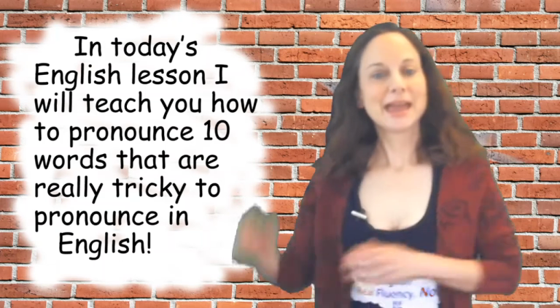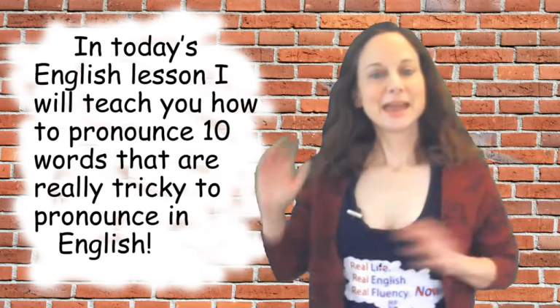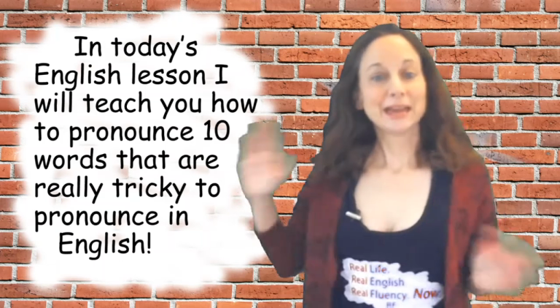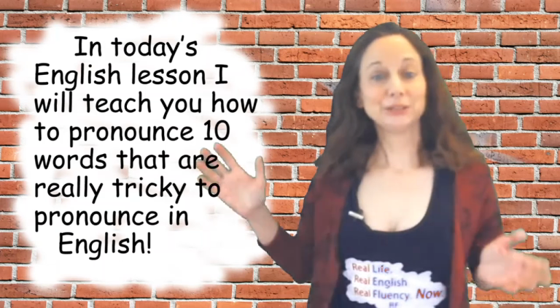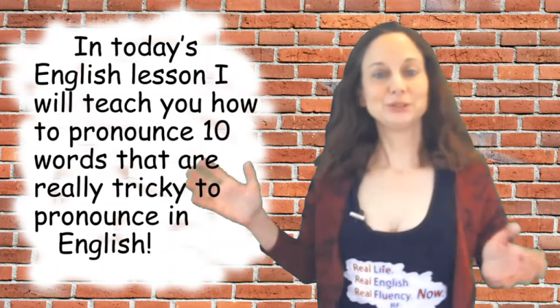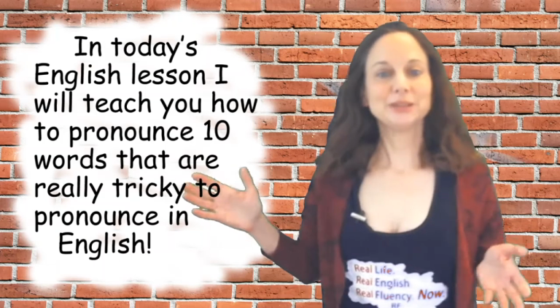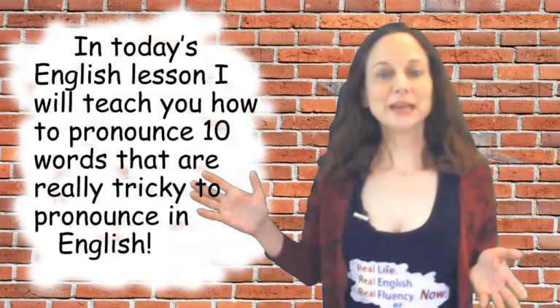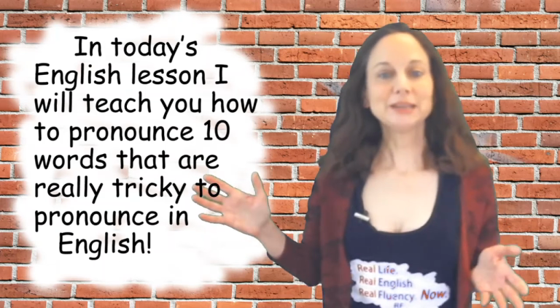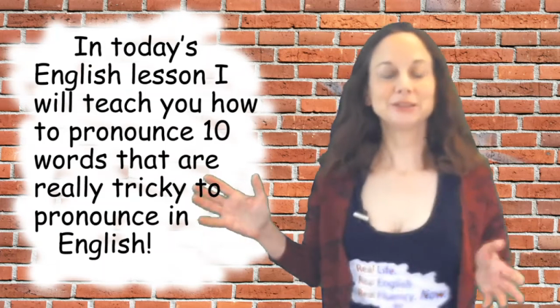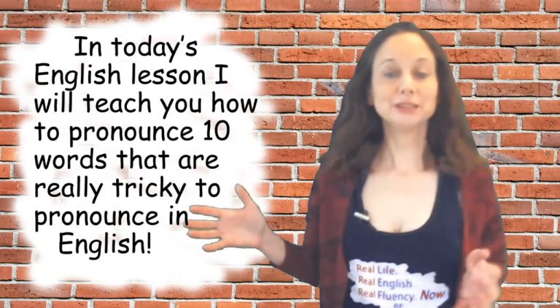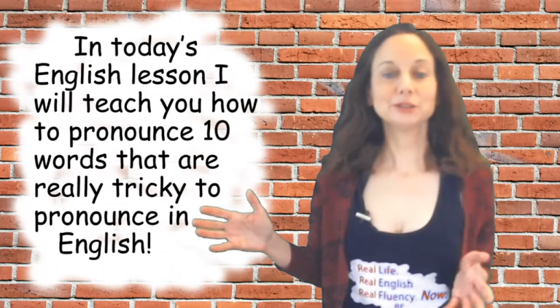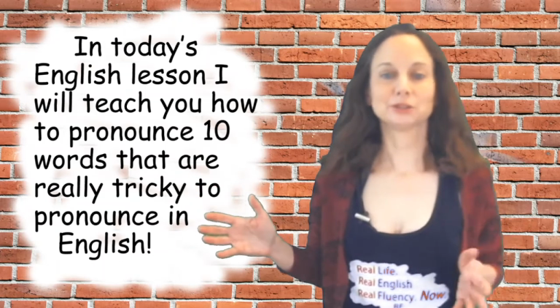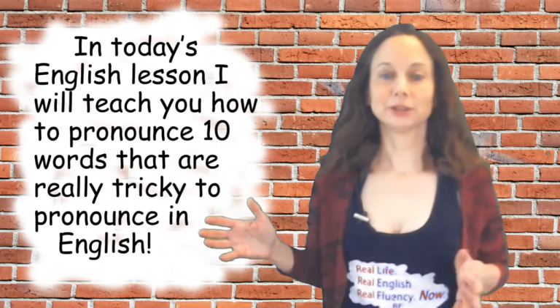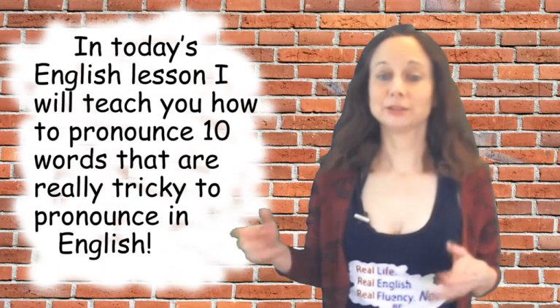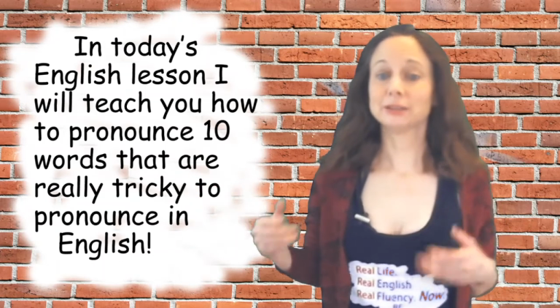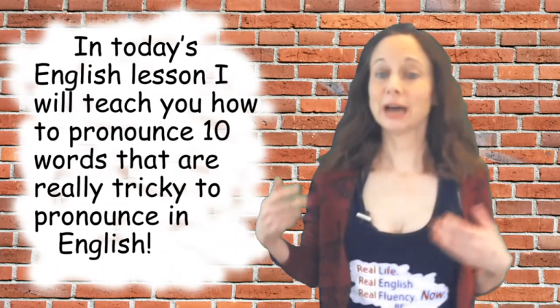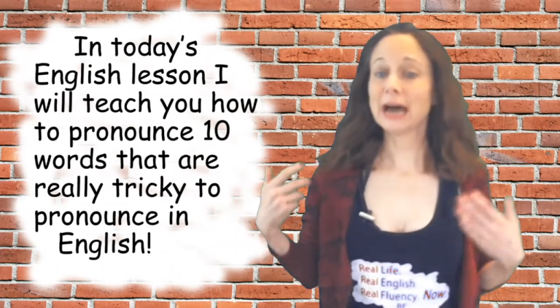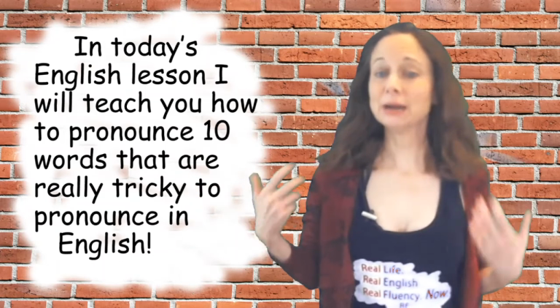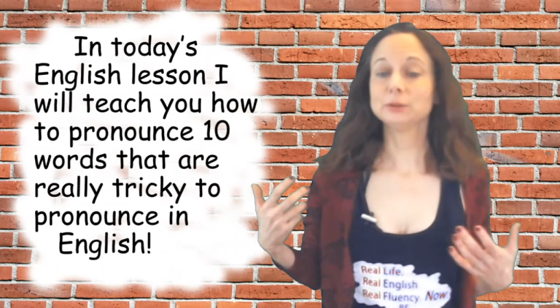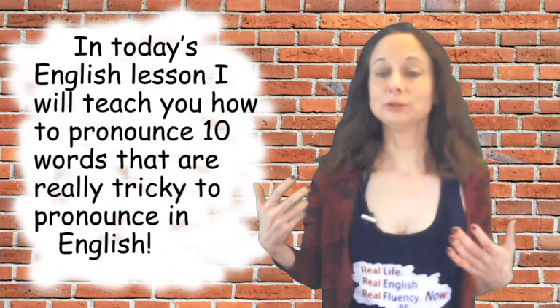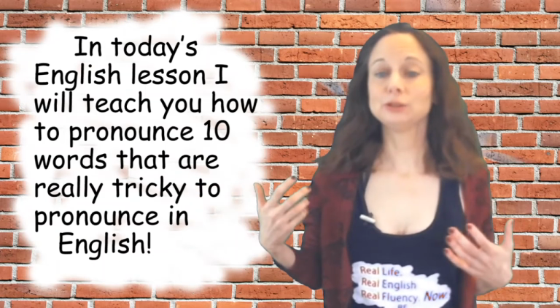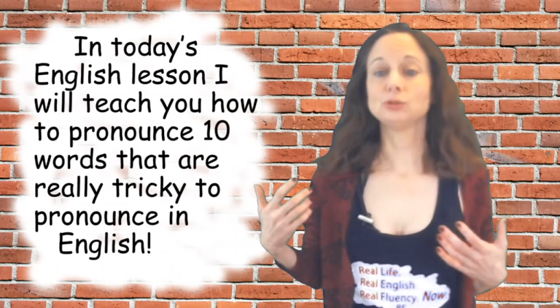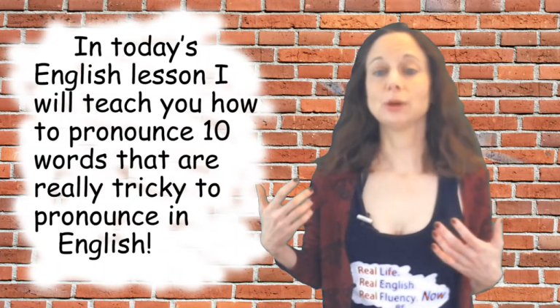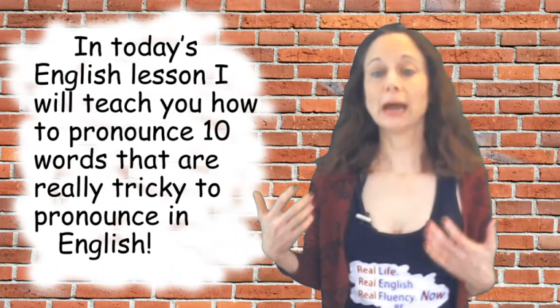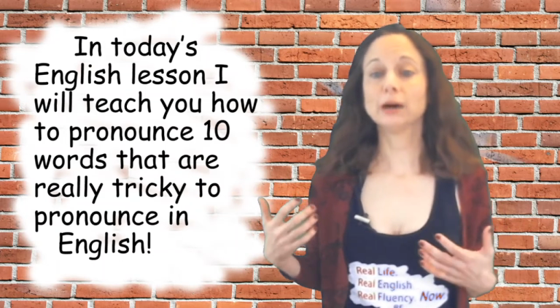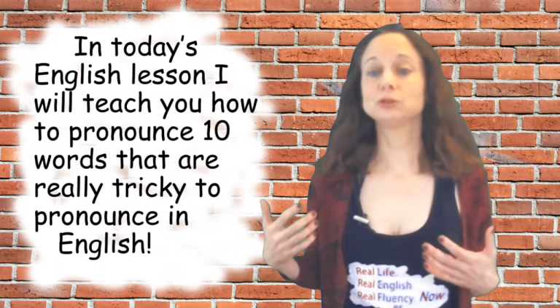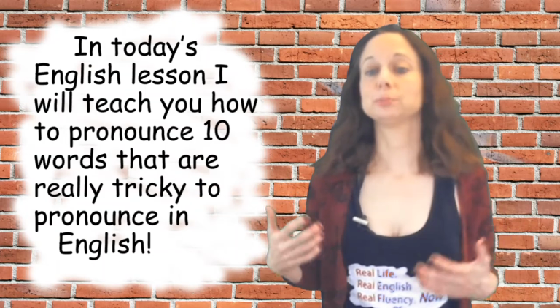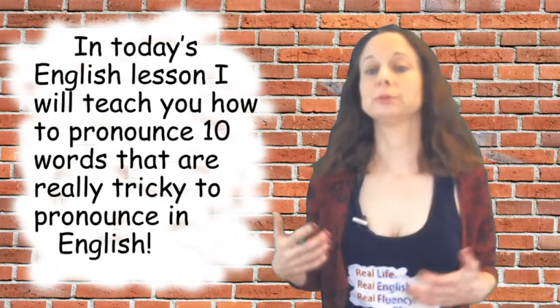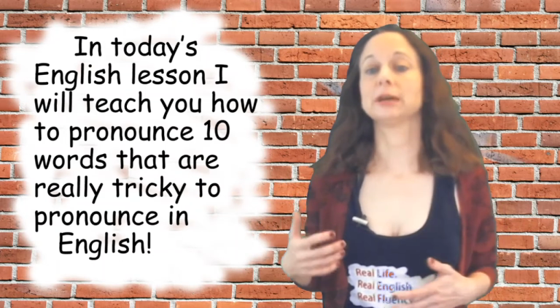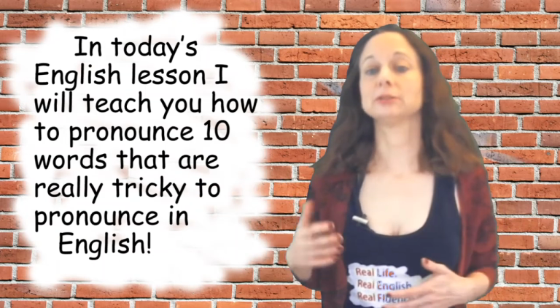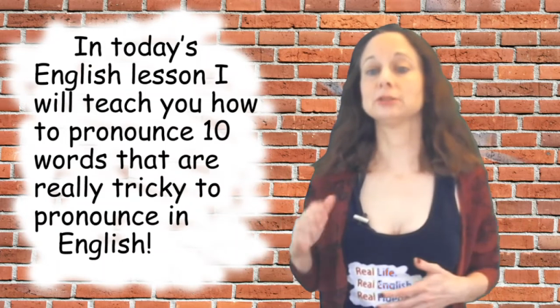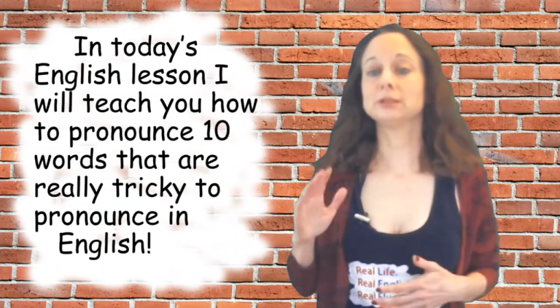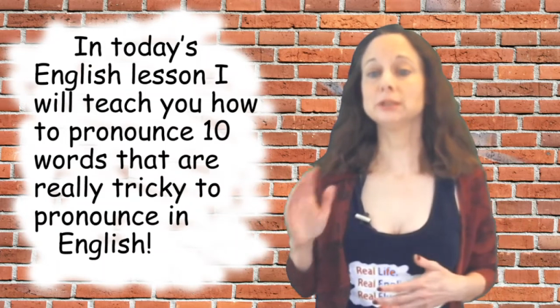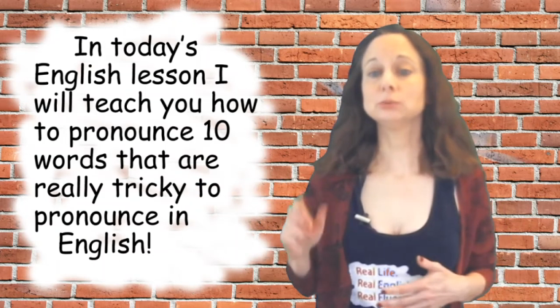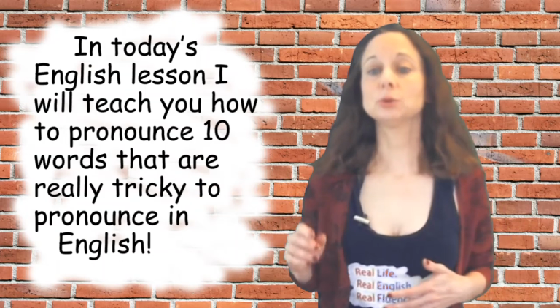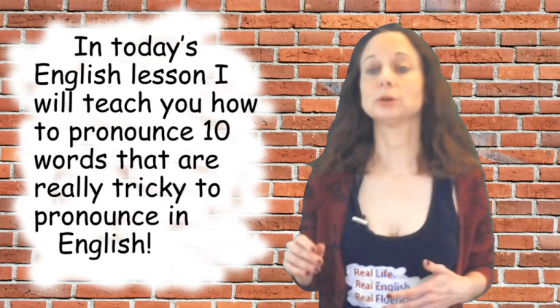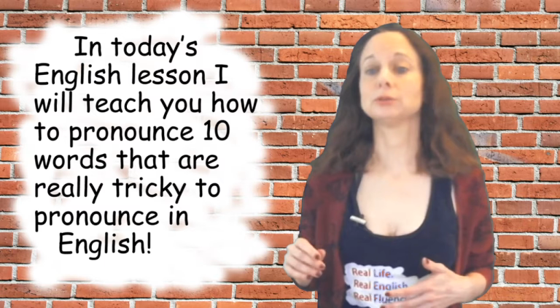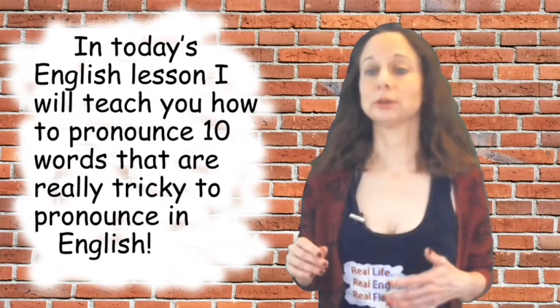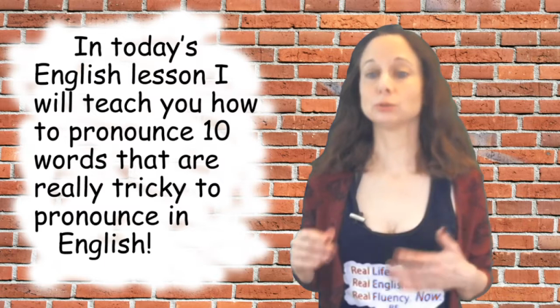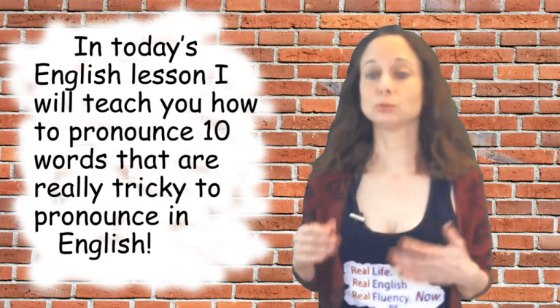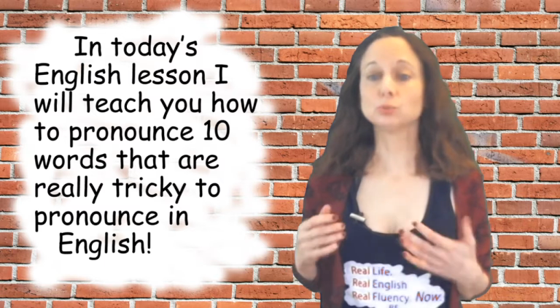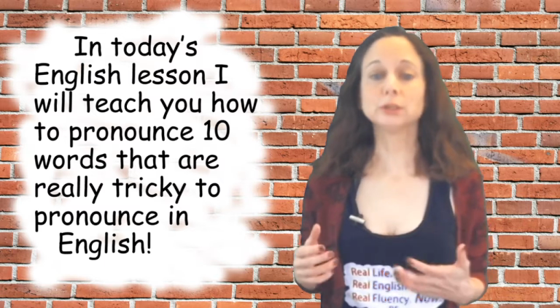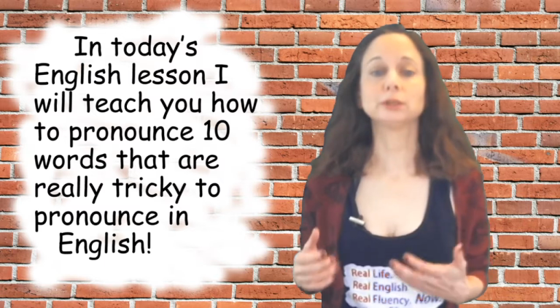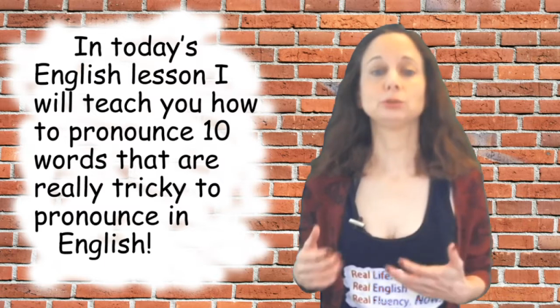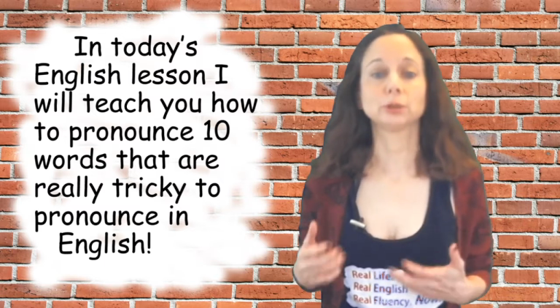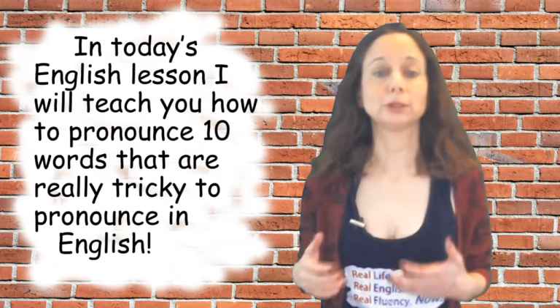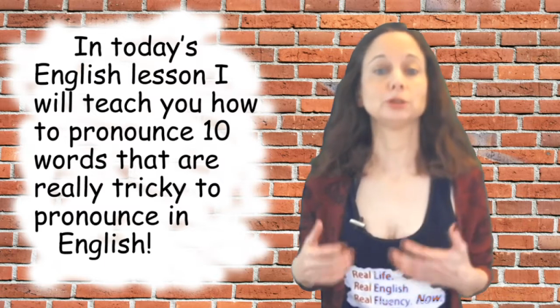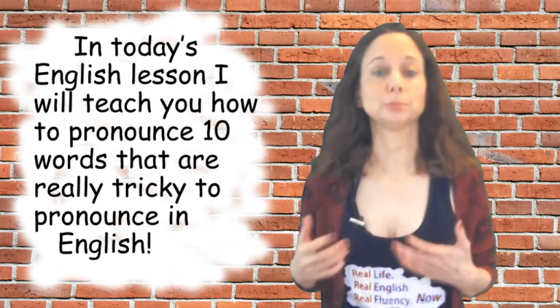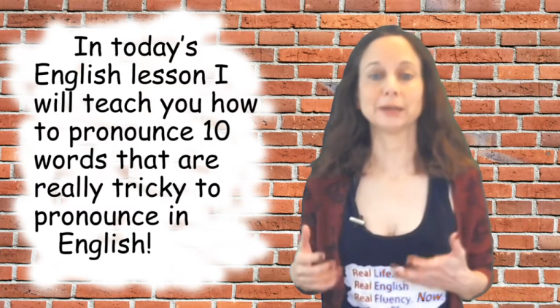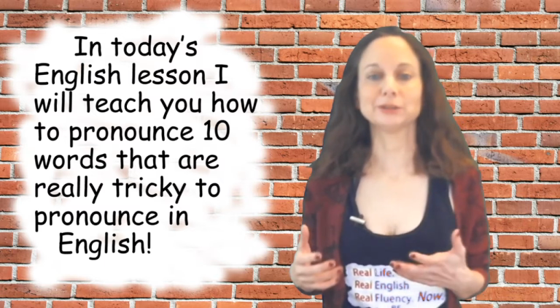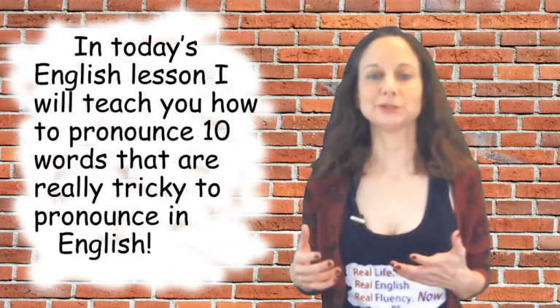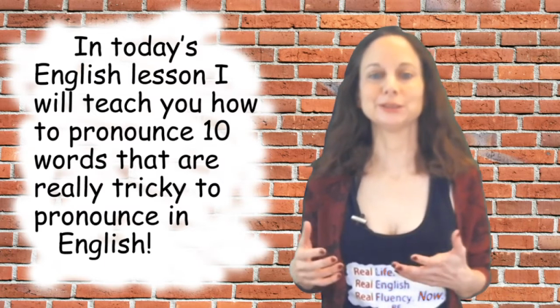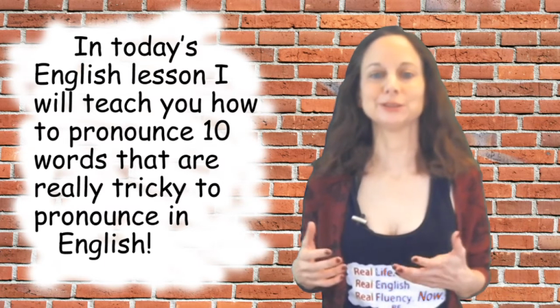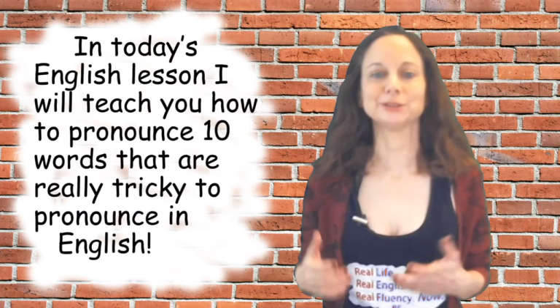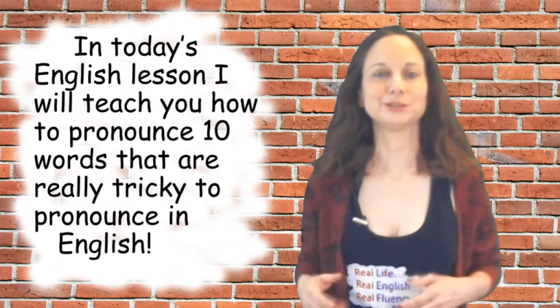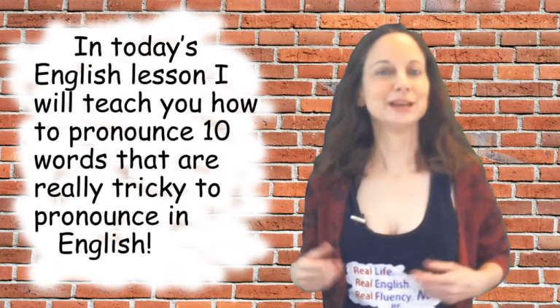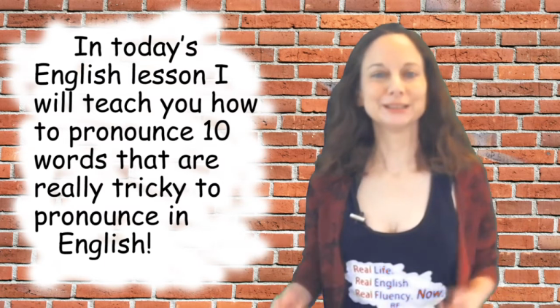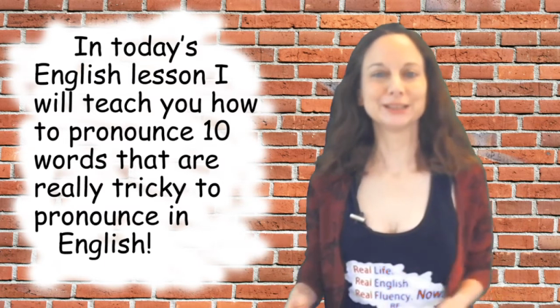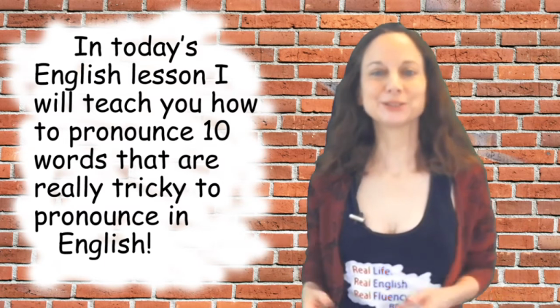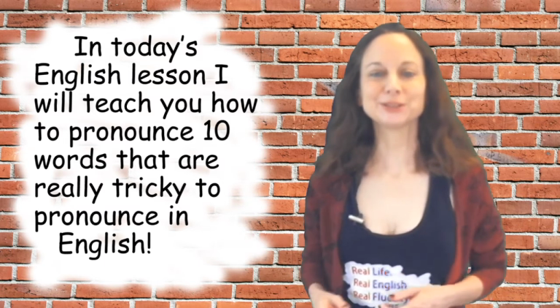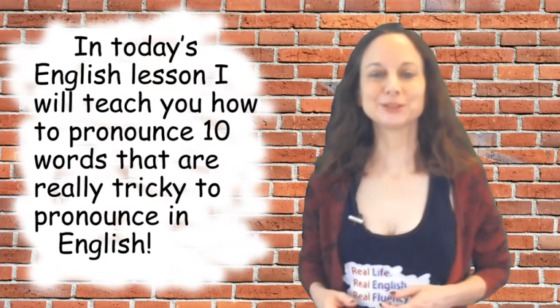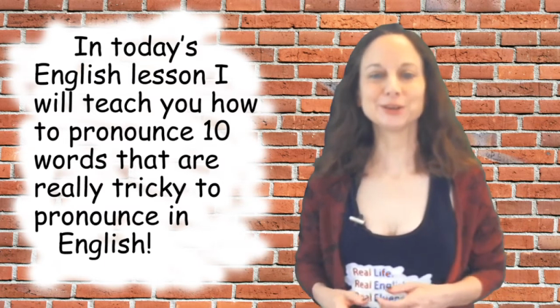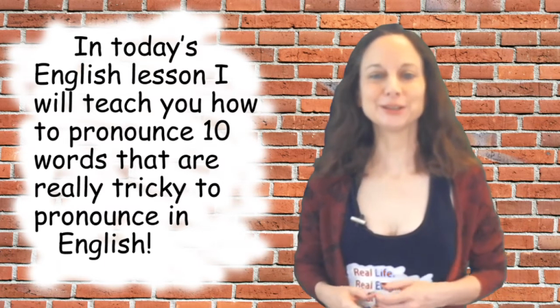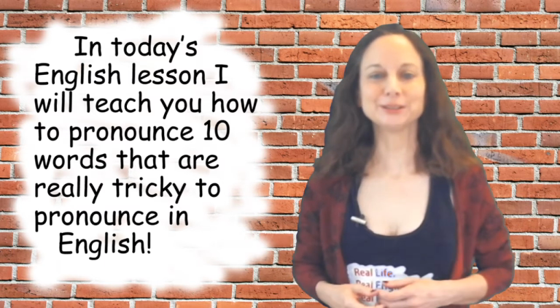In today's English lesson, I will teach you how to pronounce 10 words that are really tricky to pronounce in English. Let's get started.